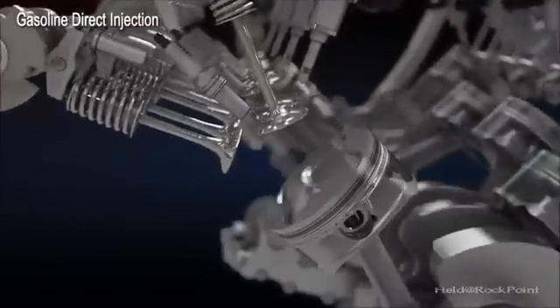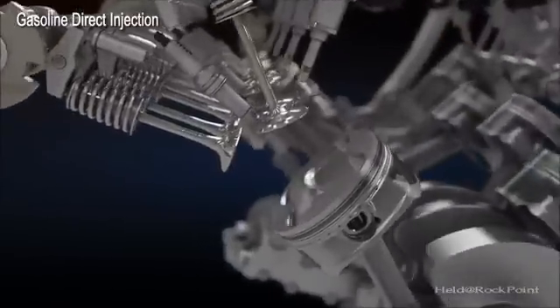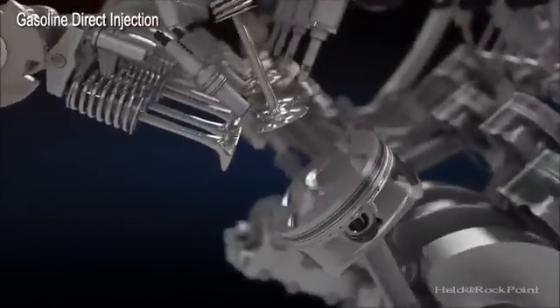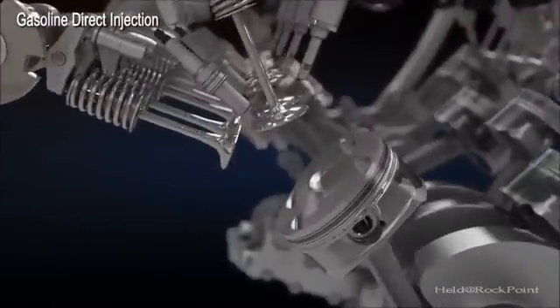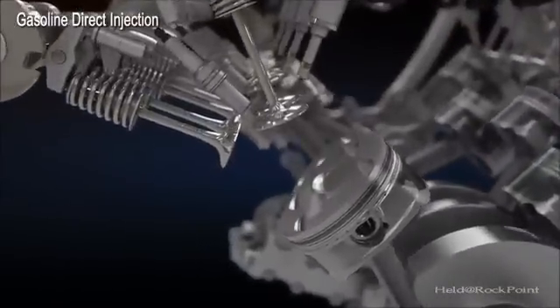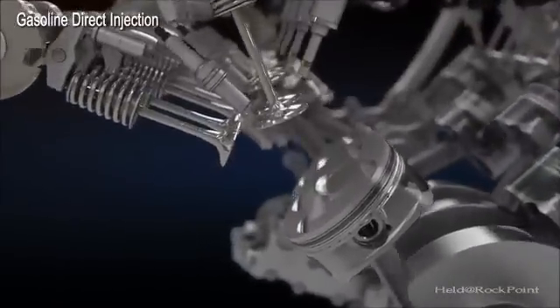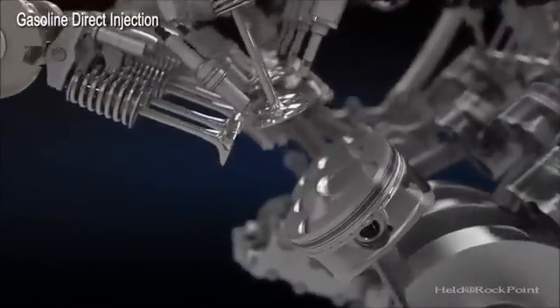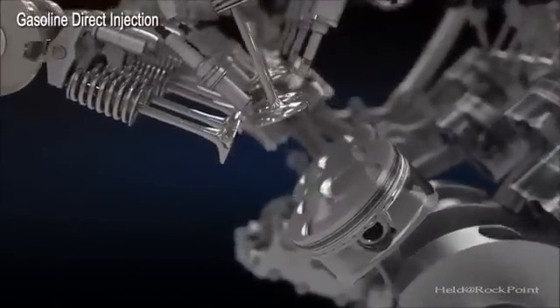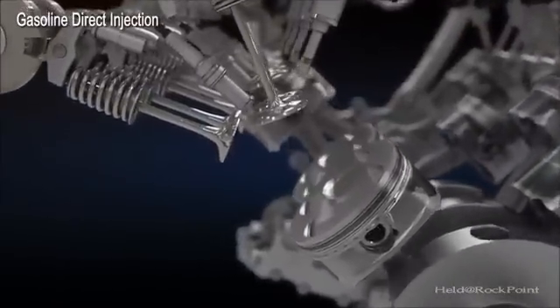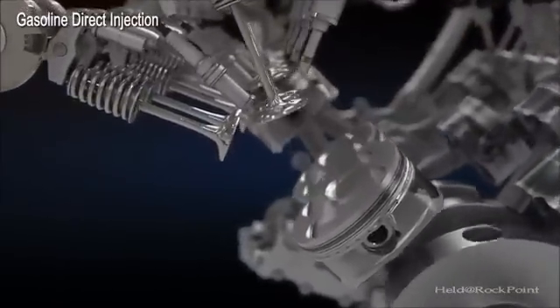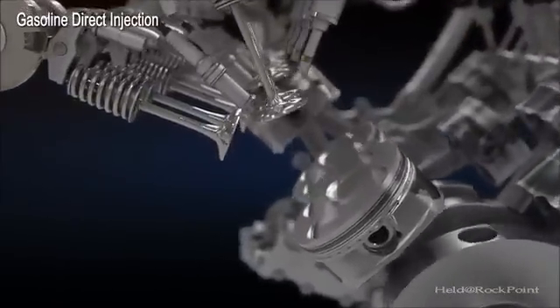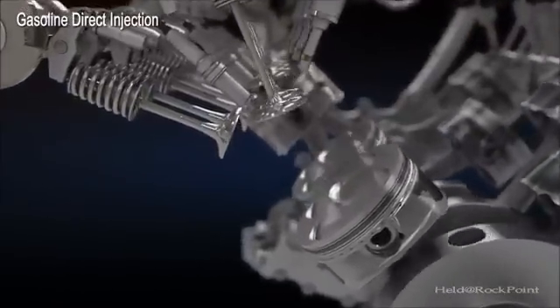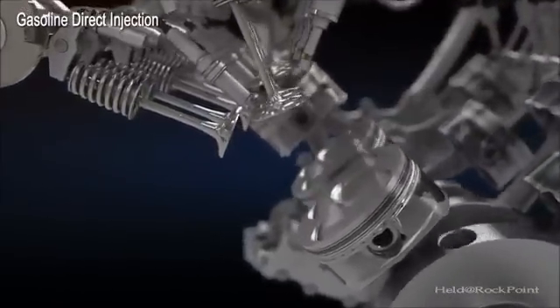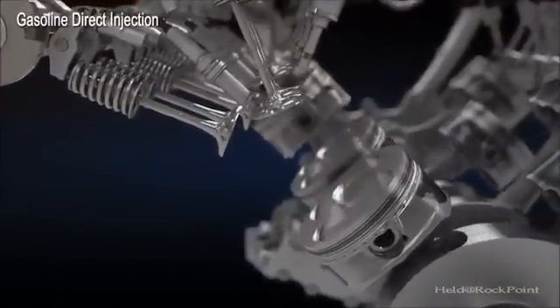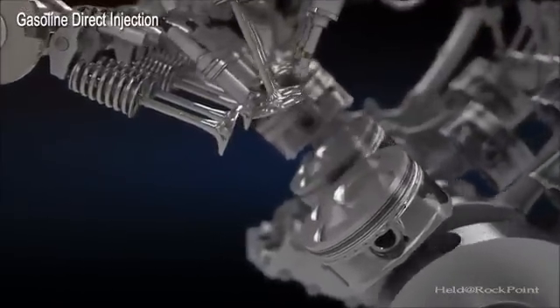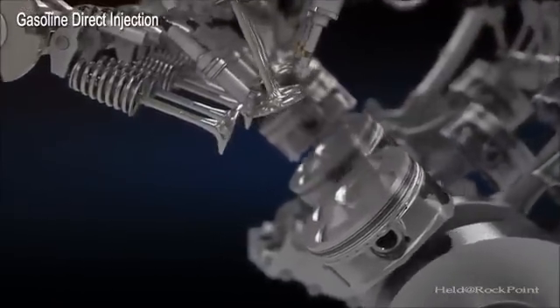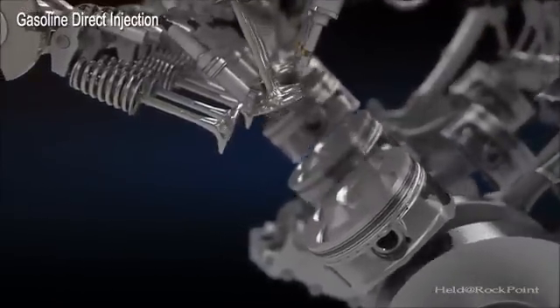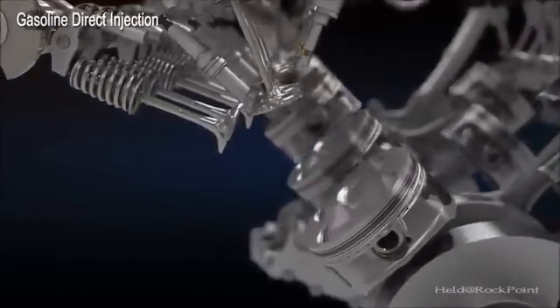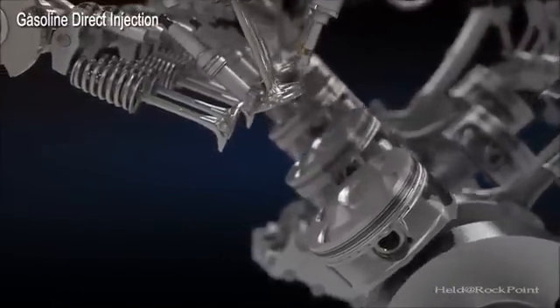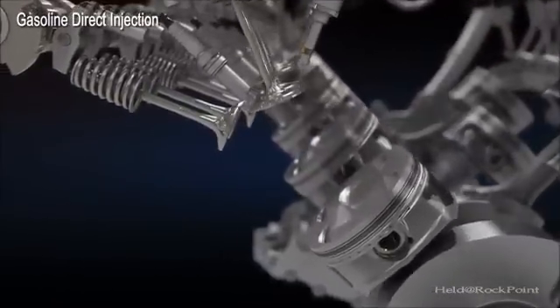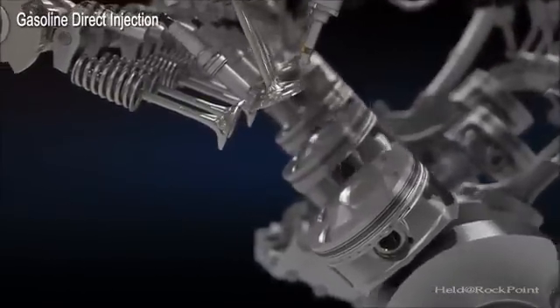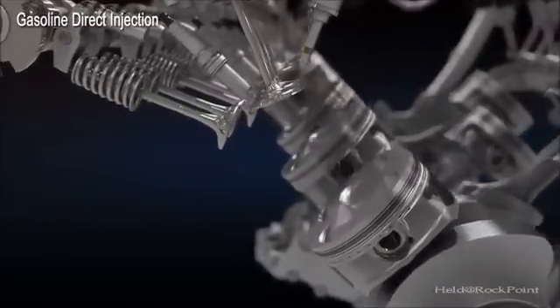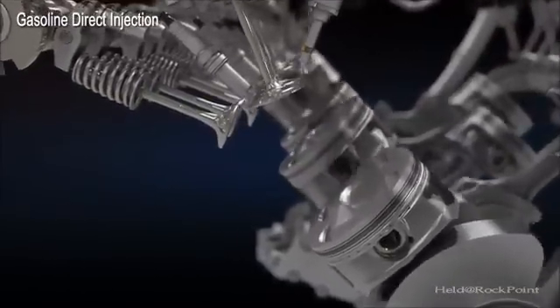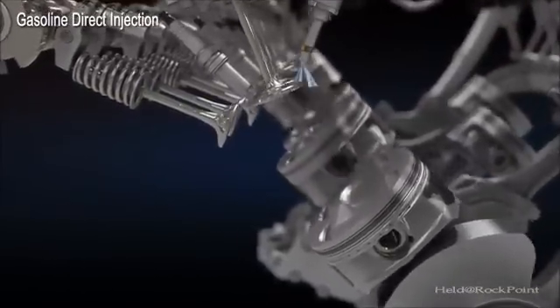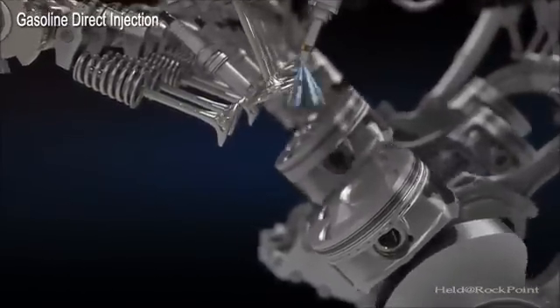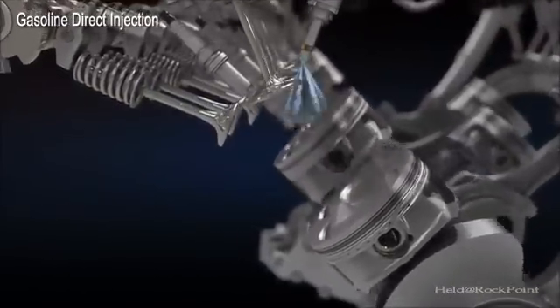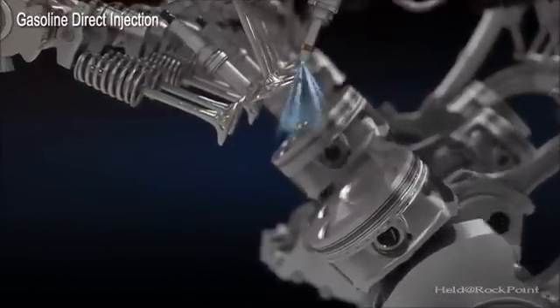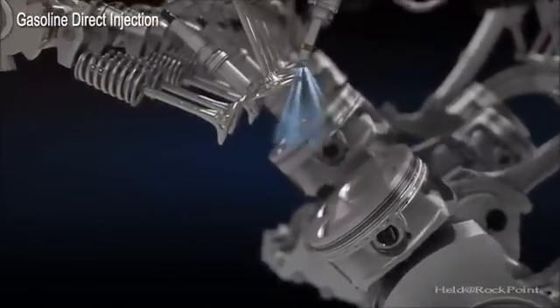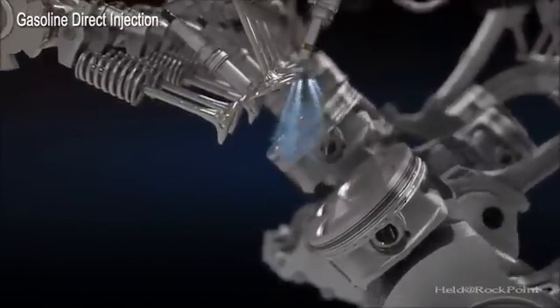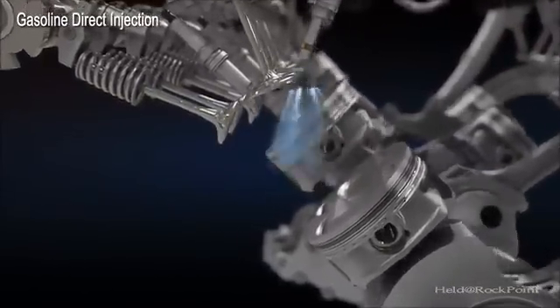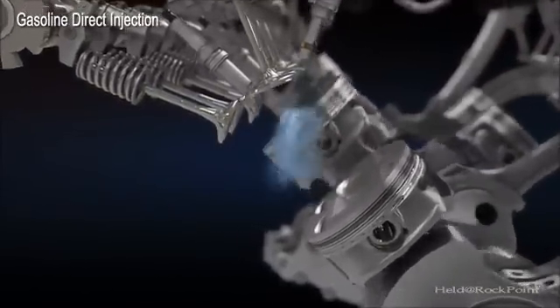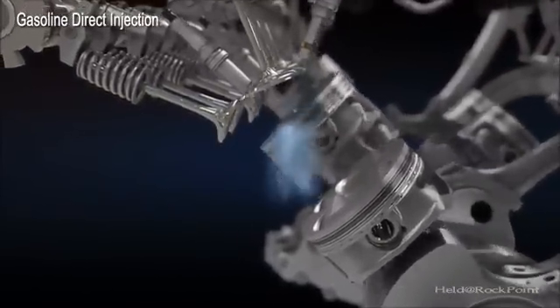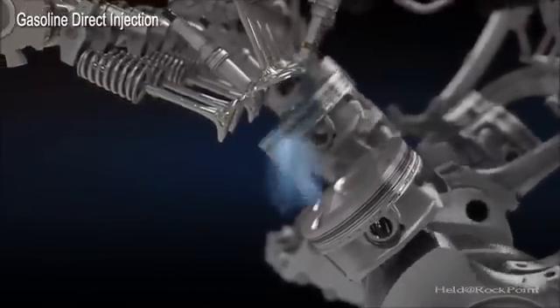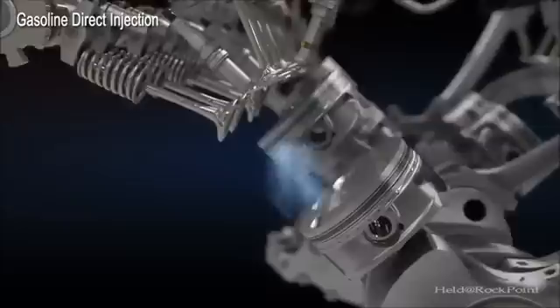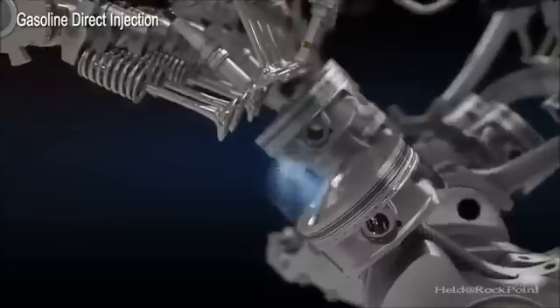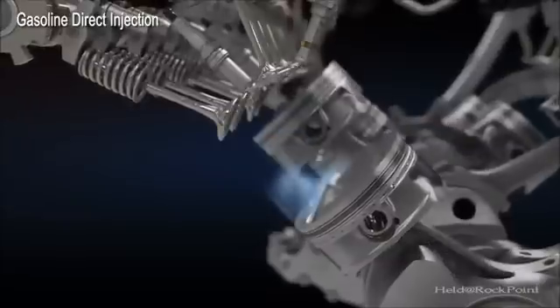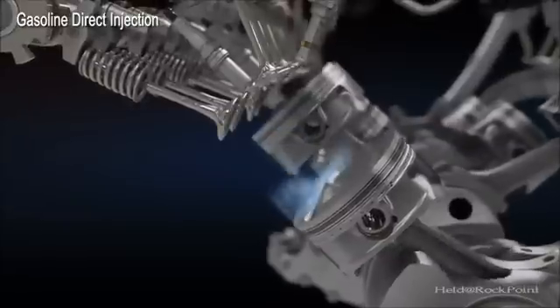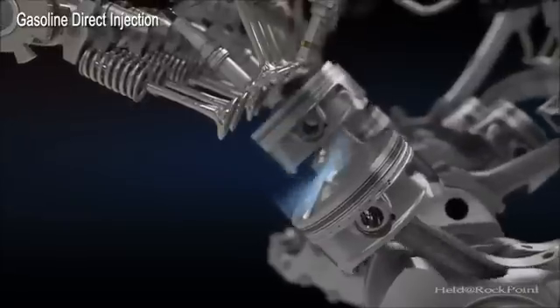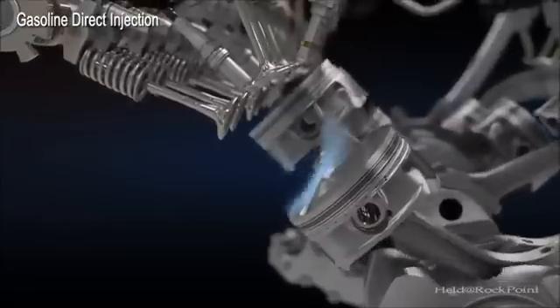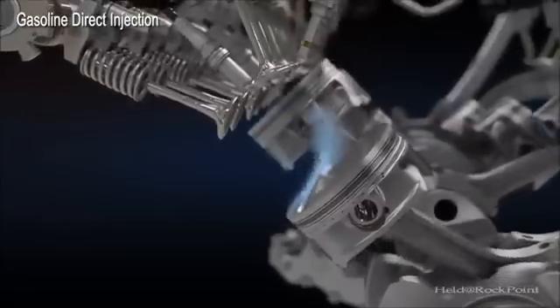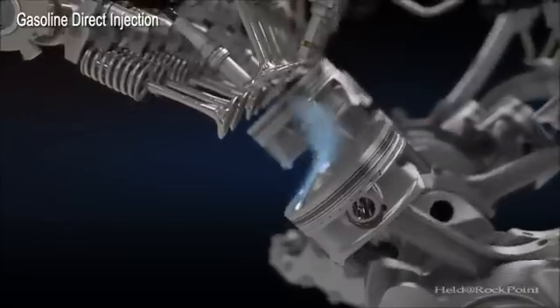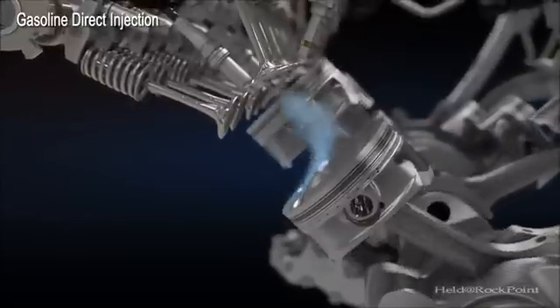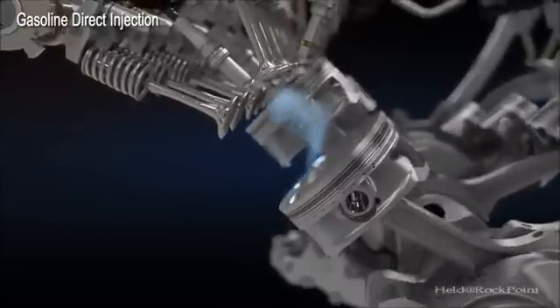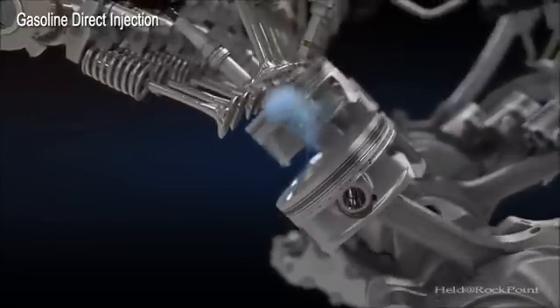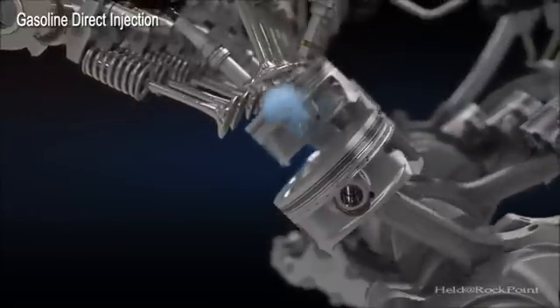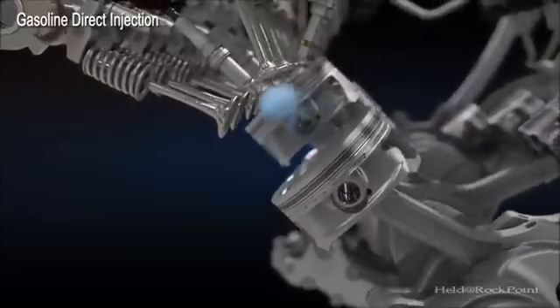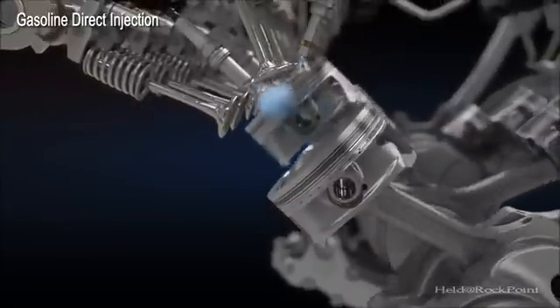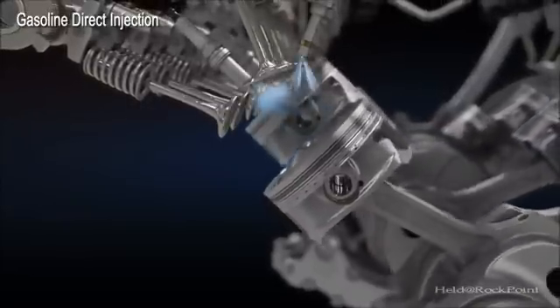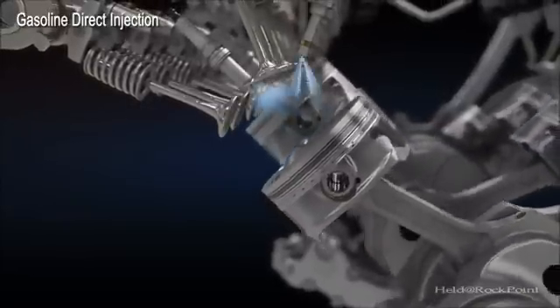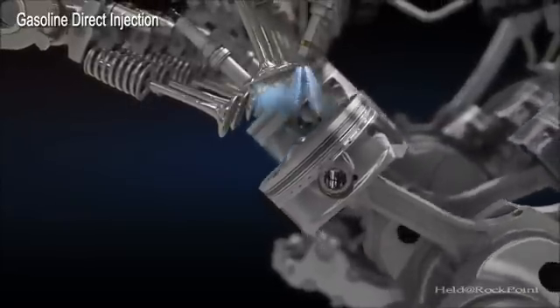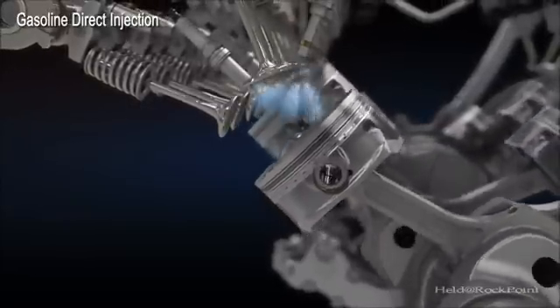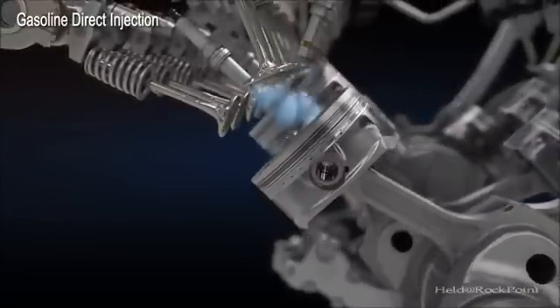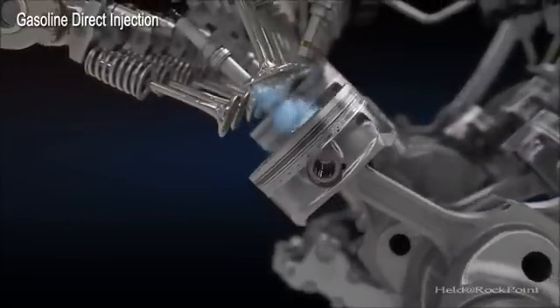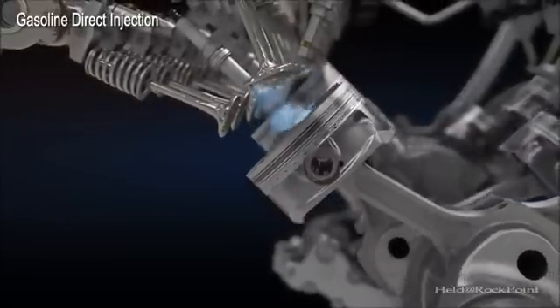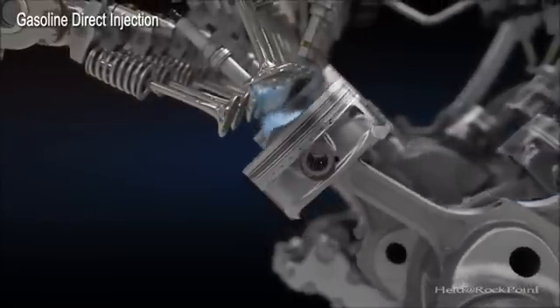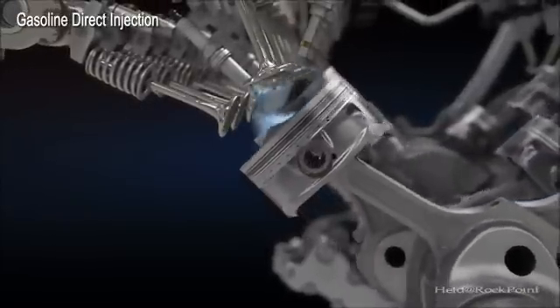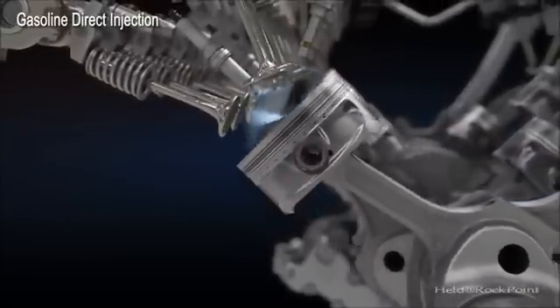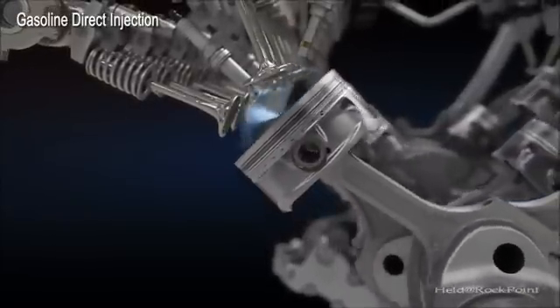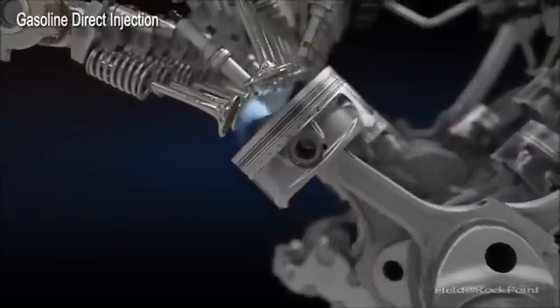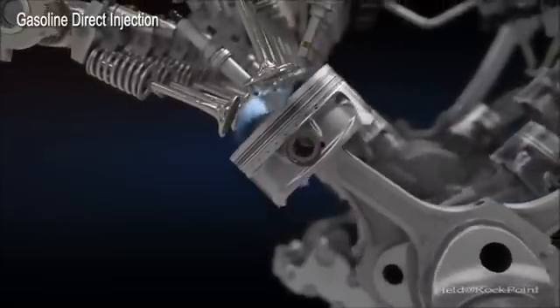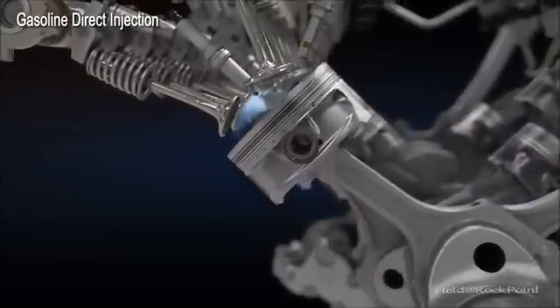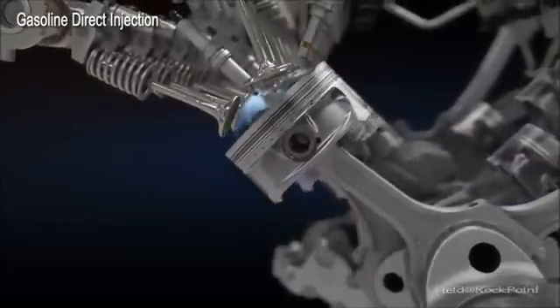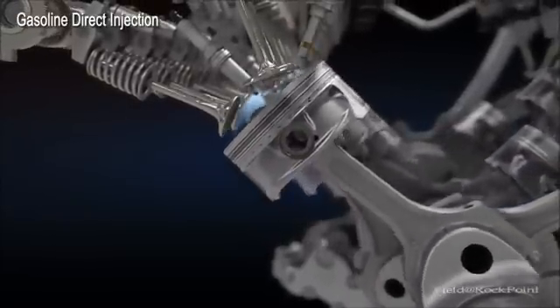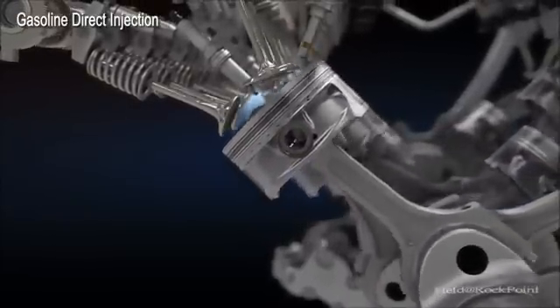The accurate split injection ensures combustion stability and rapid catalyst activation to significantly decrease emissions.